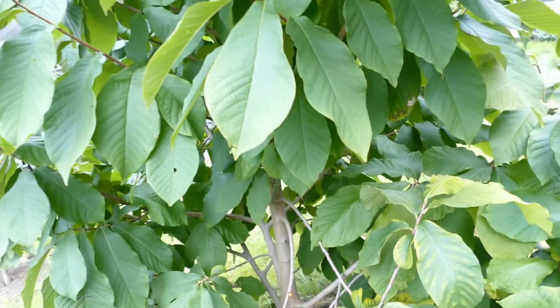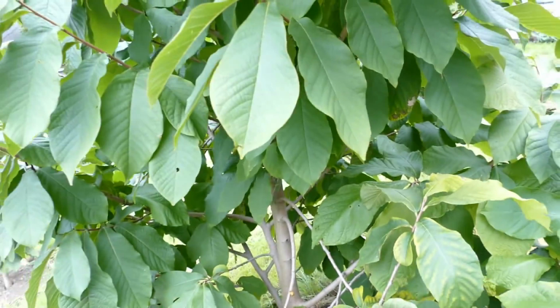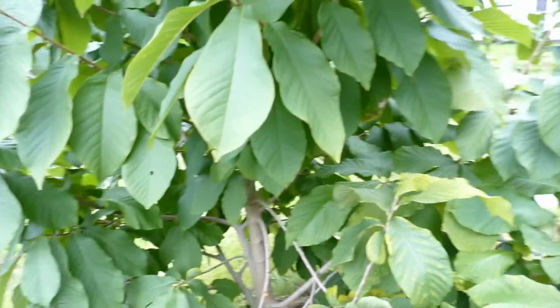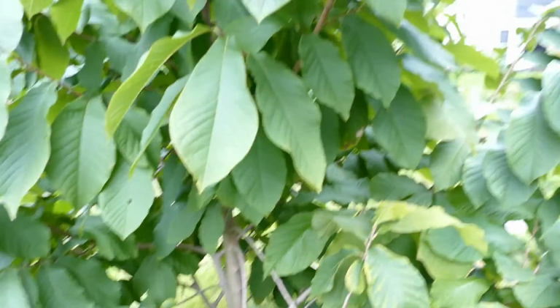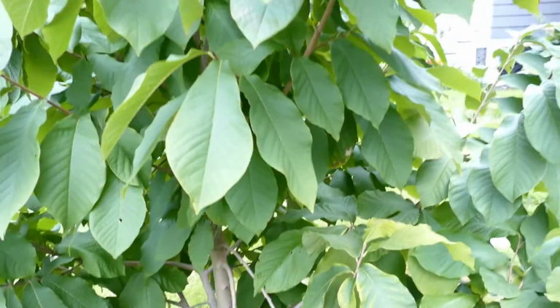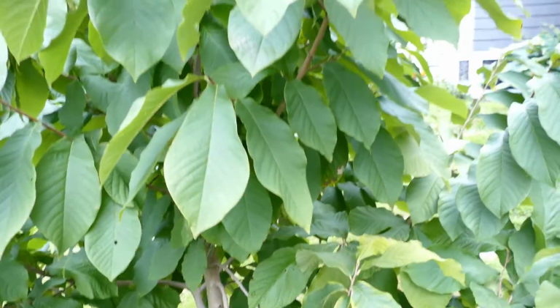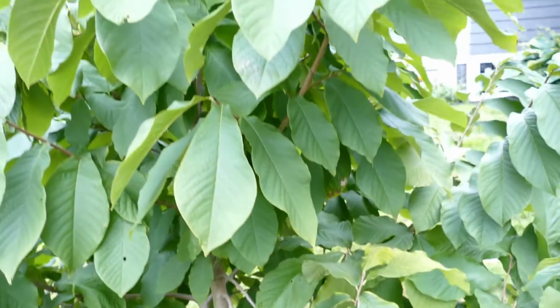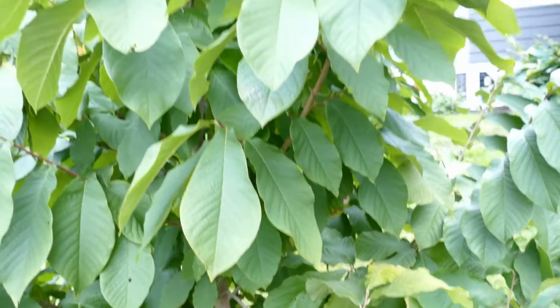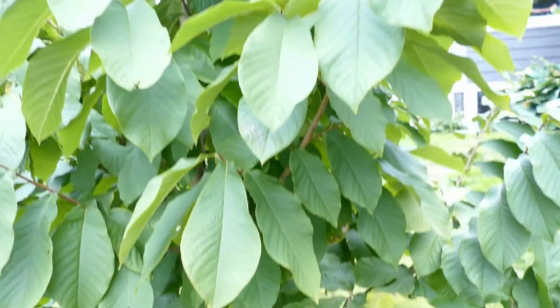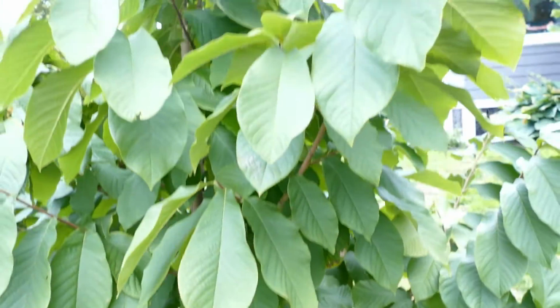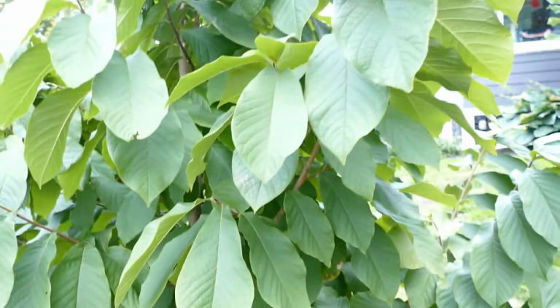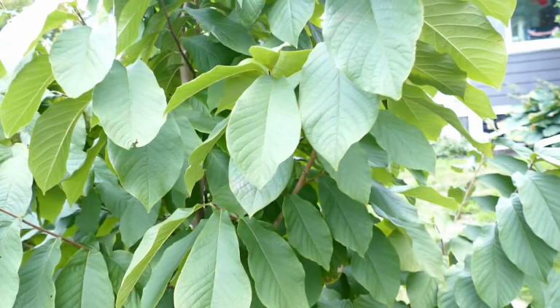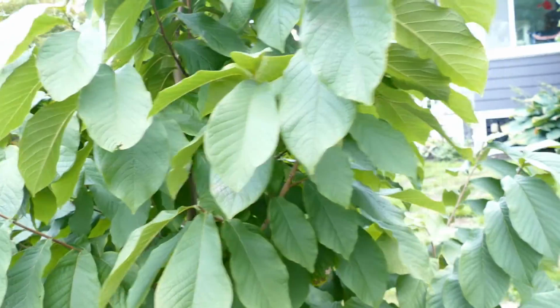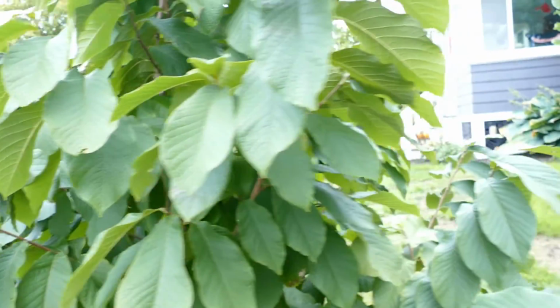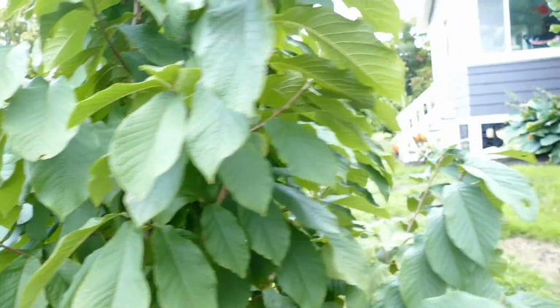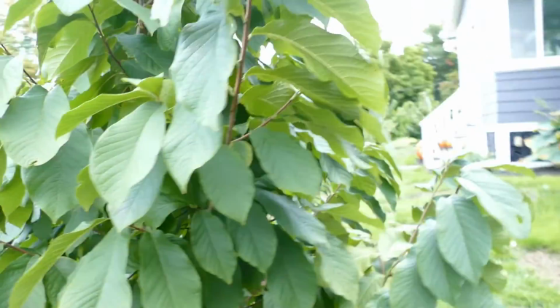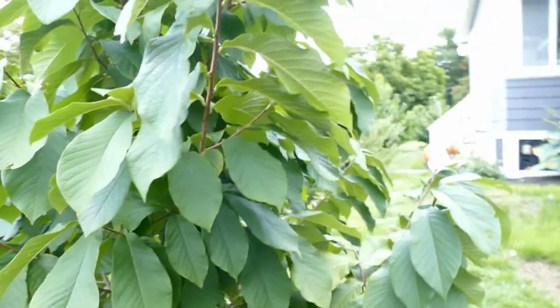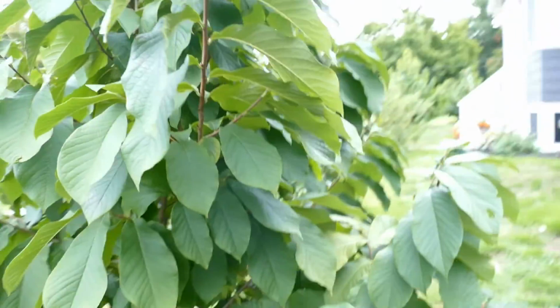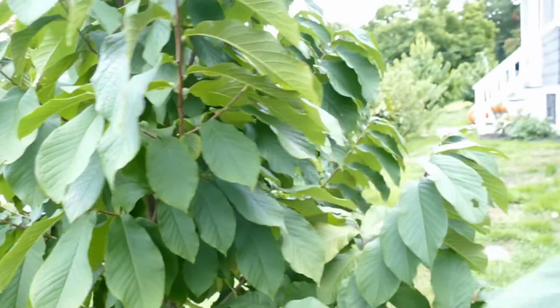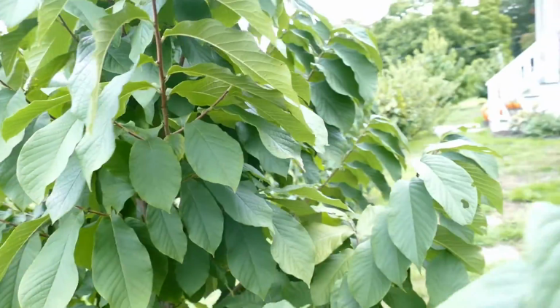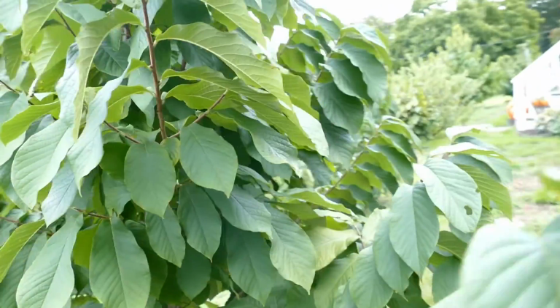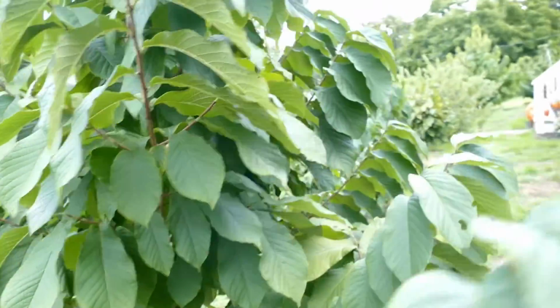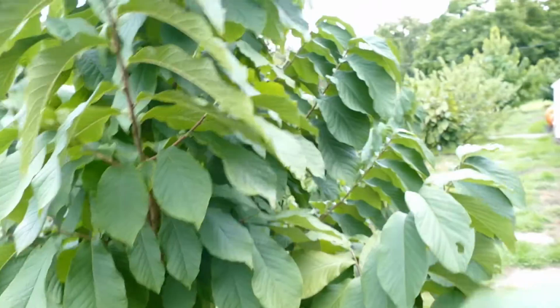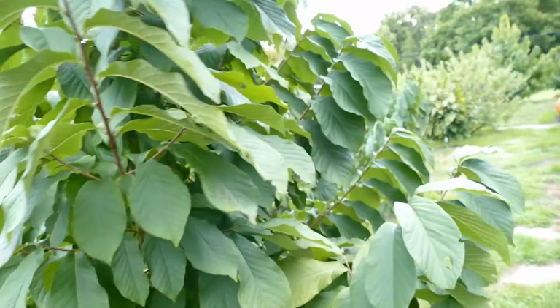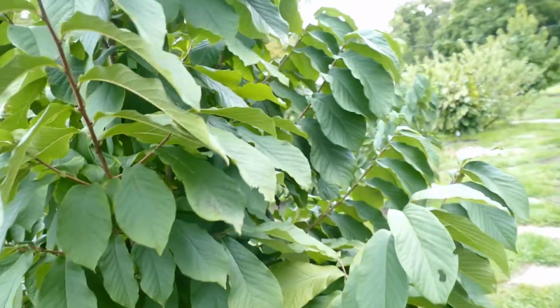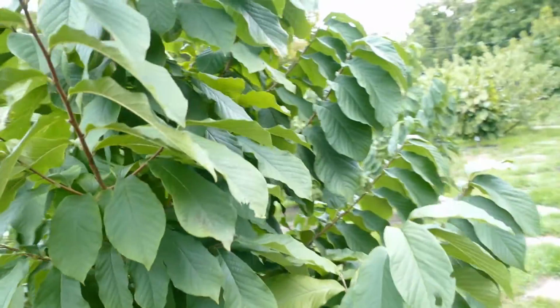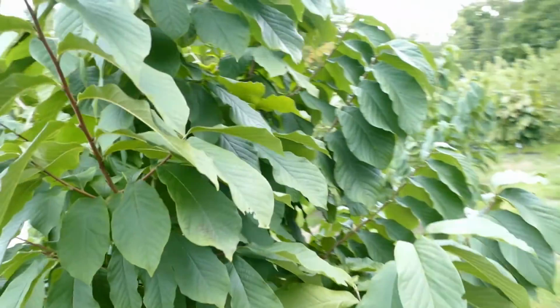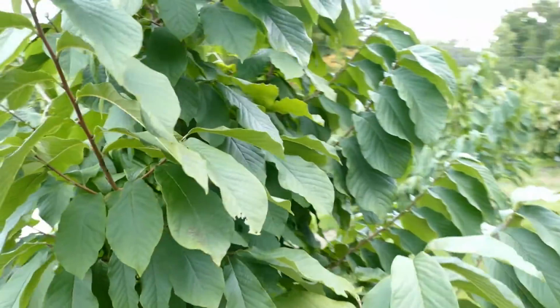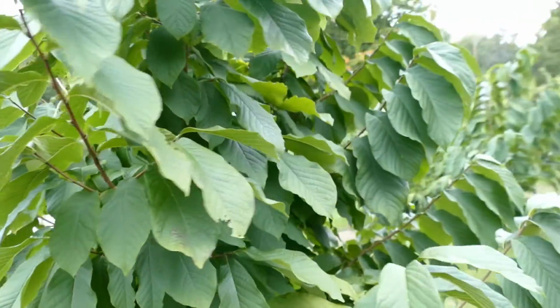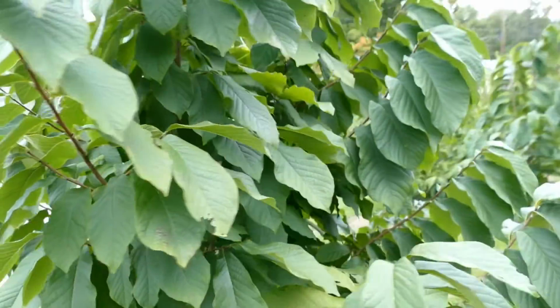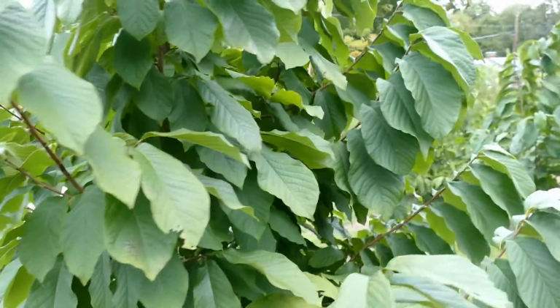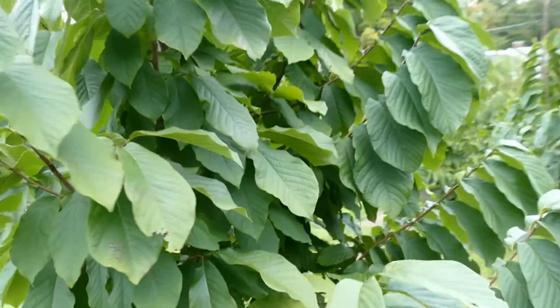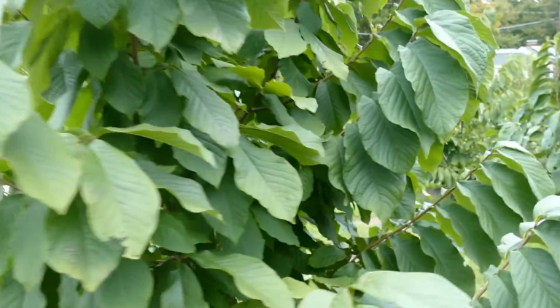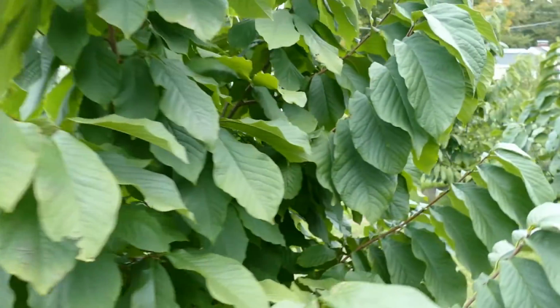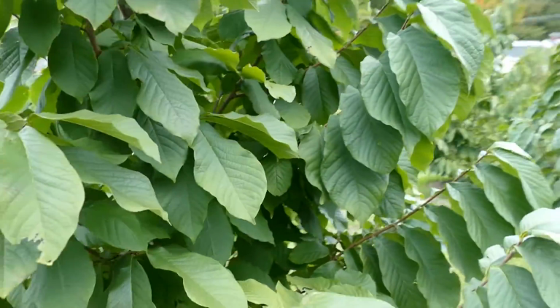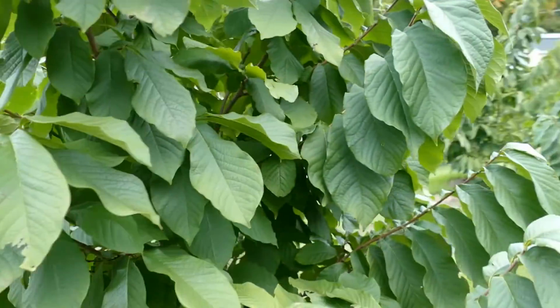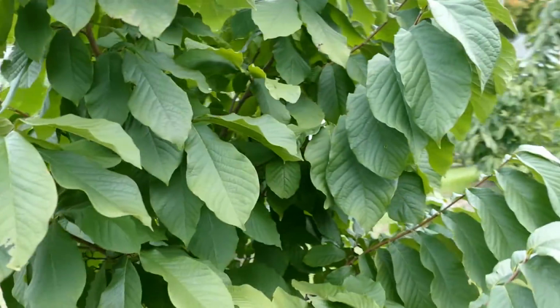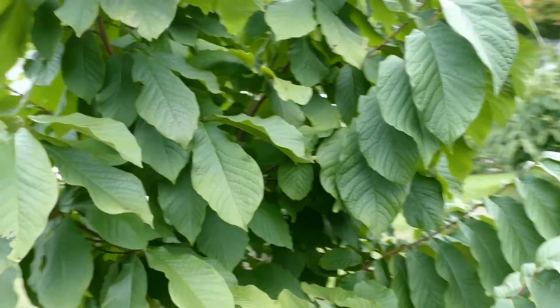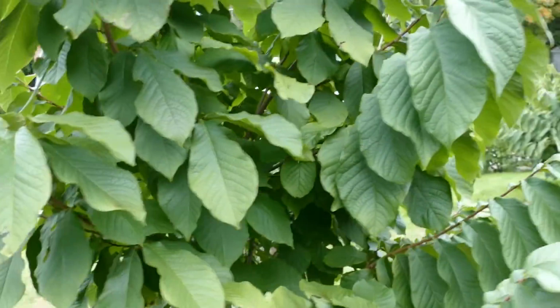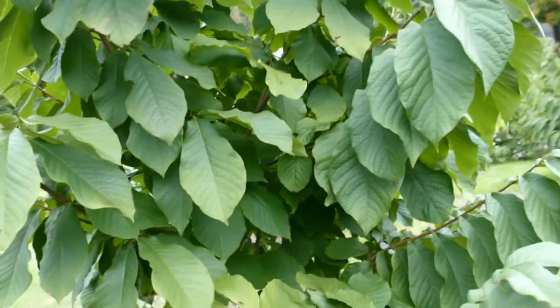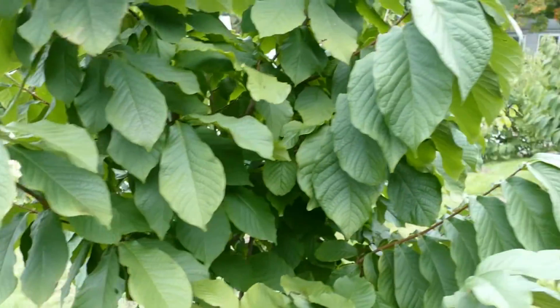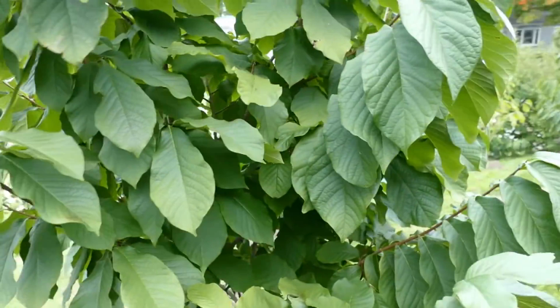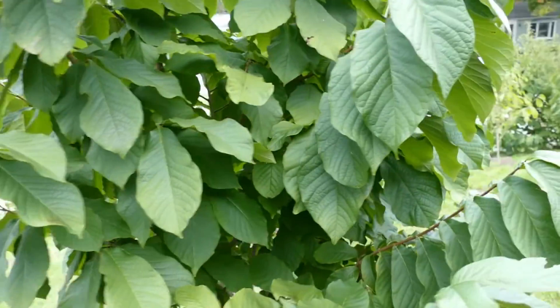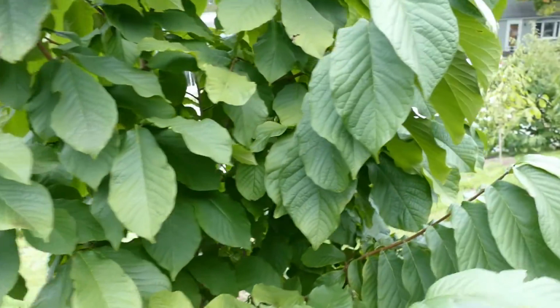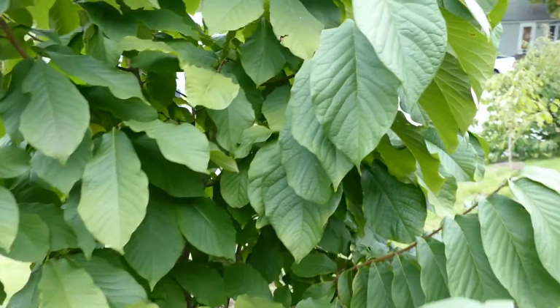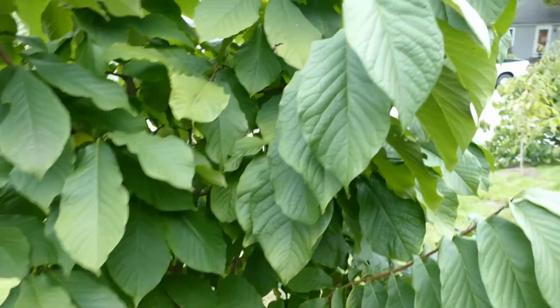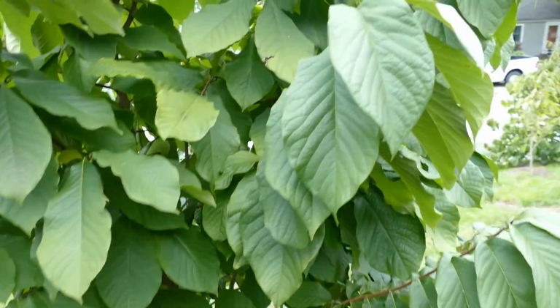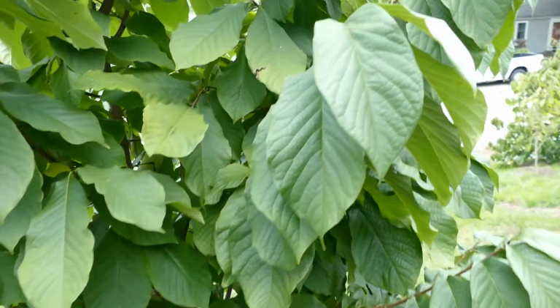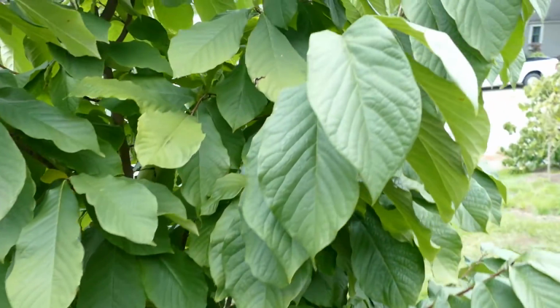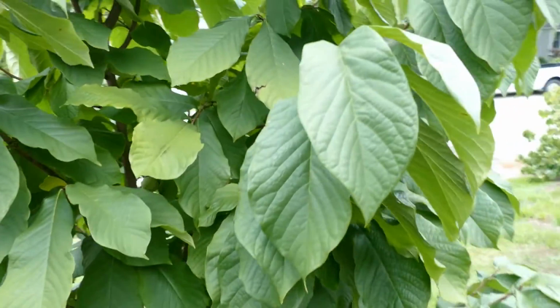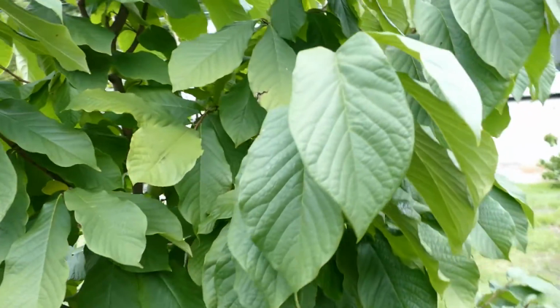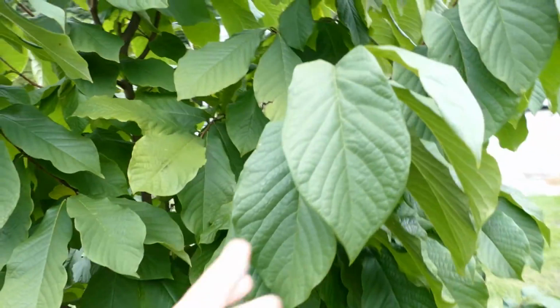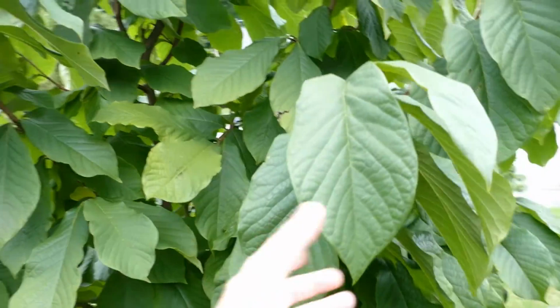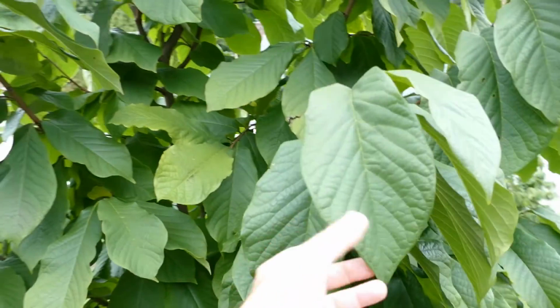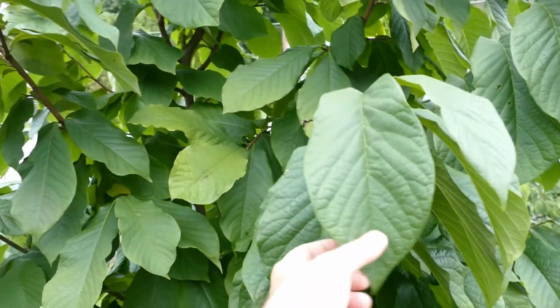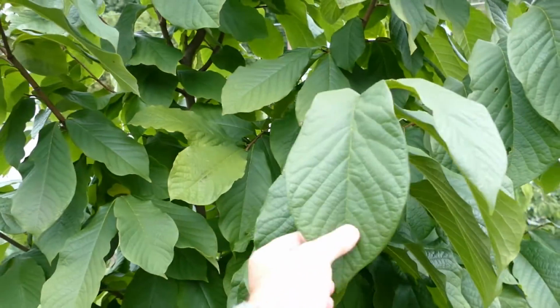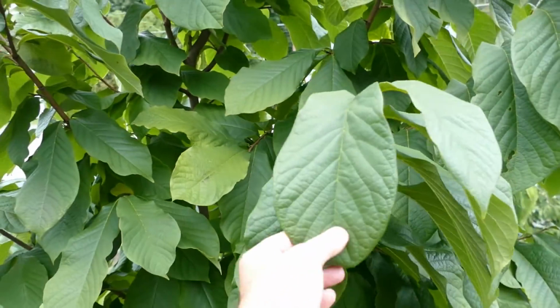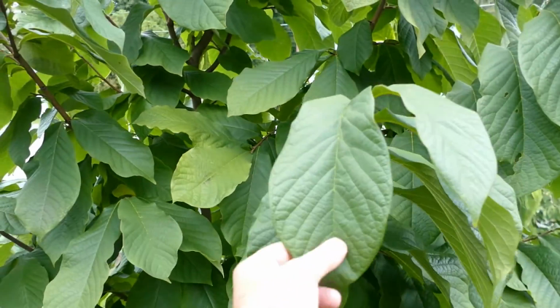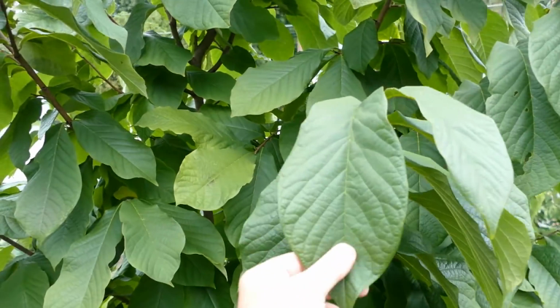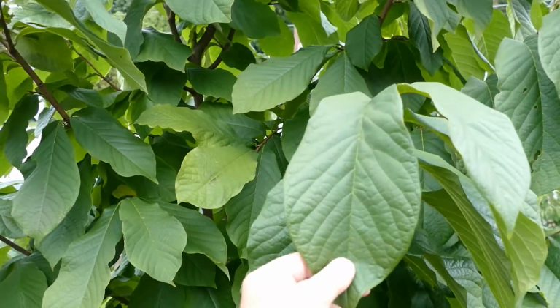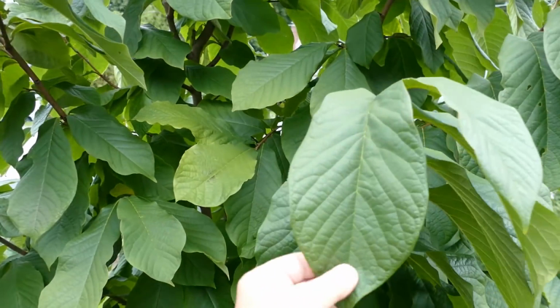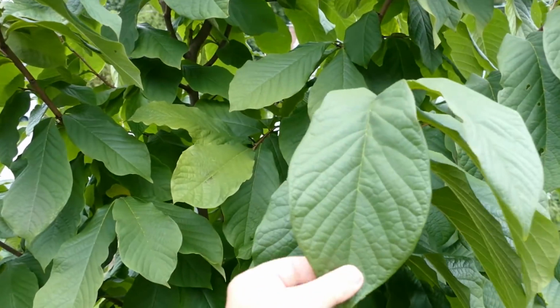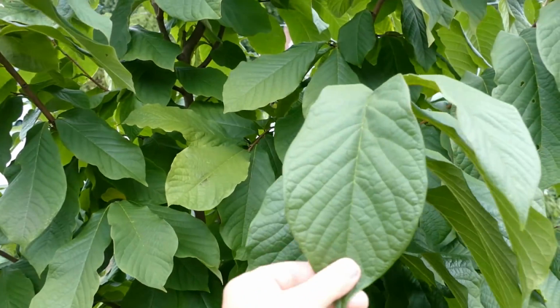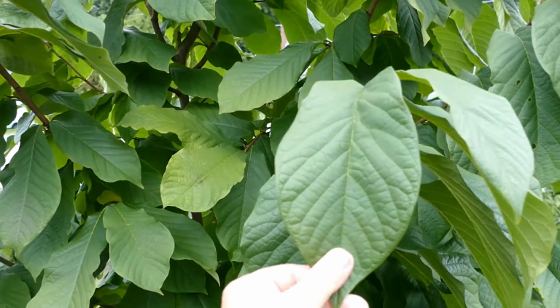Here's the tree. You can see she is fantastic — nice big quilted leaves.